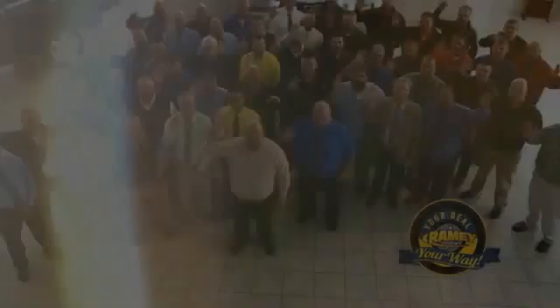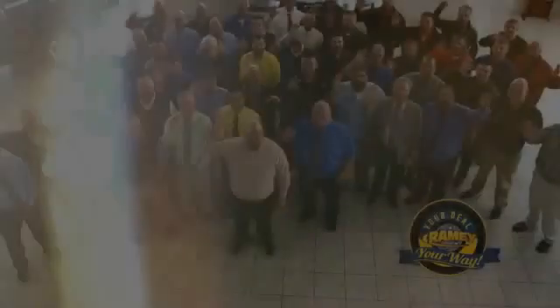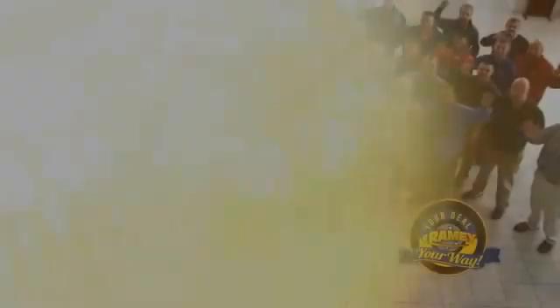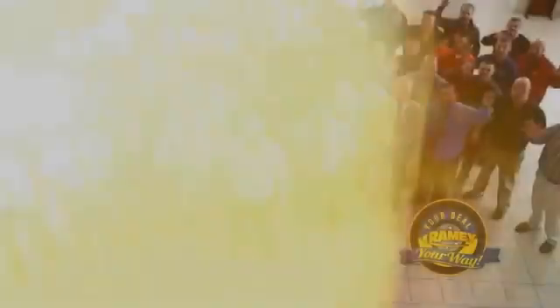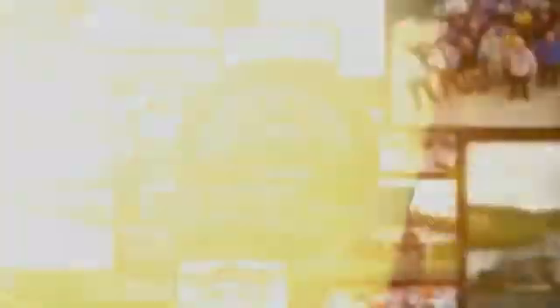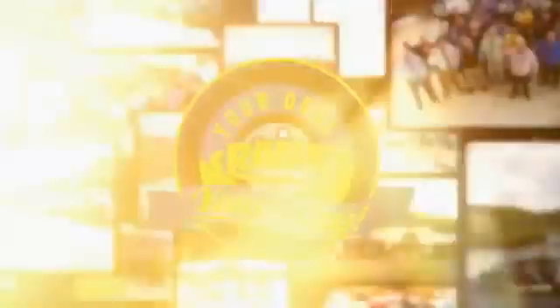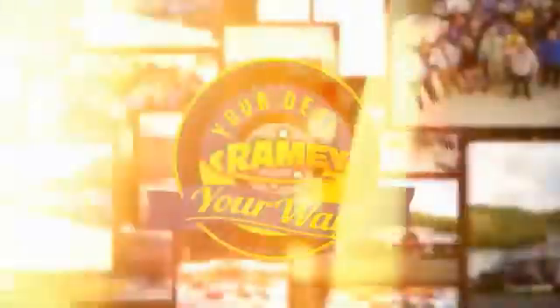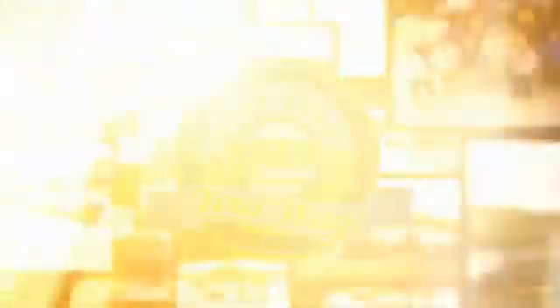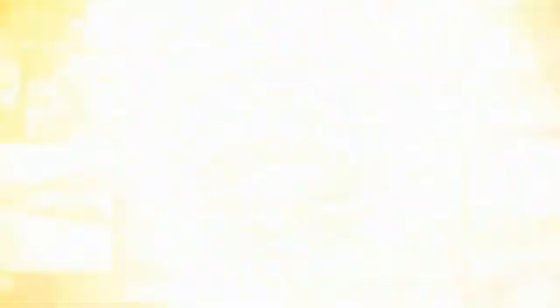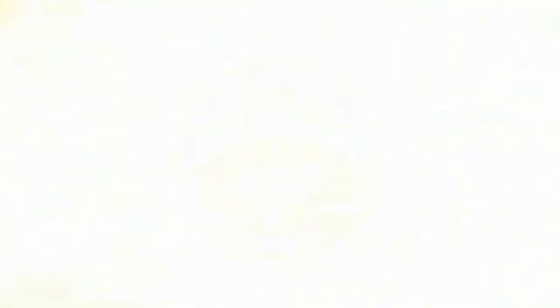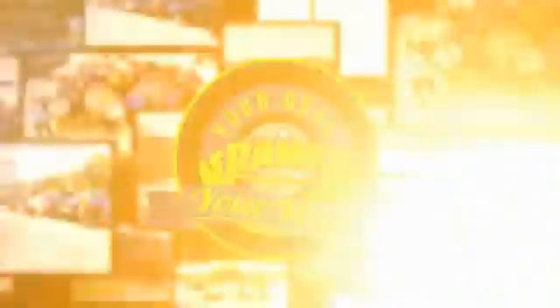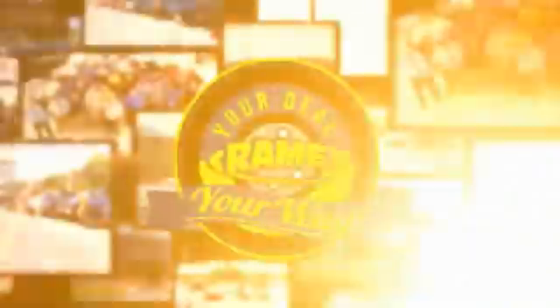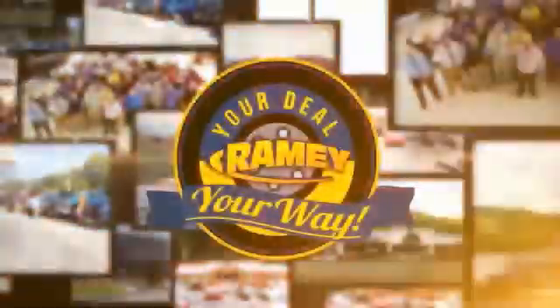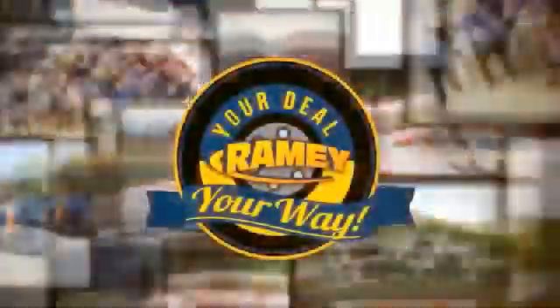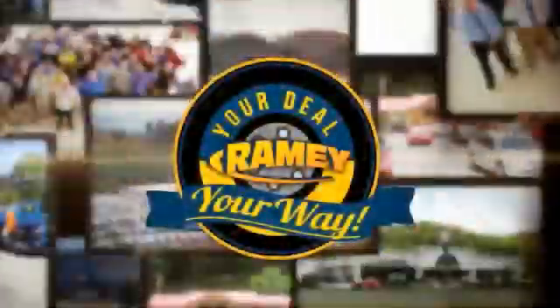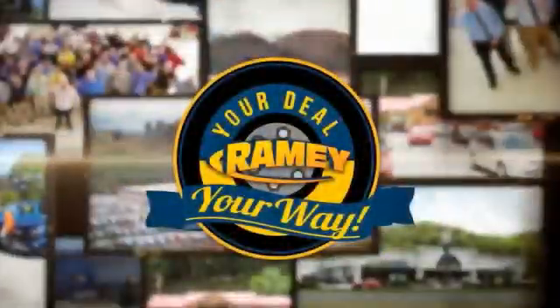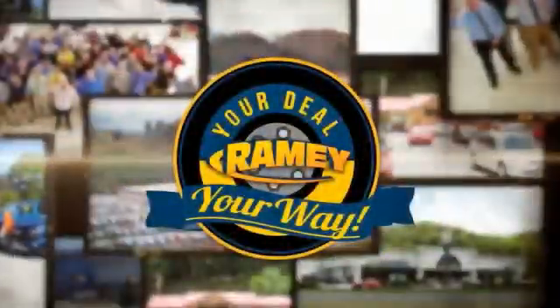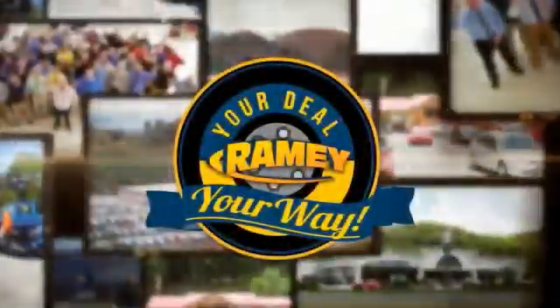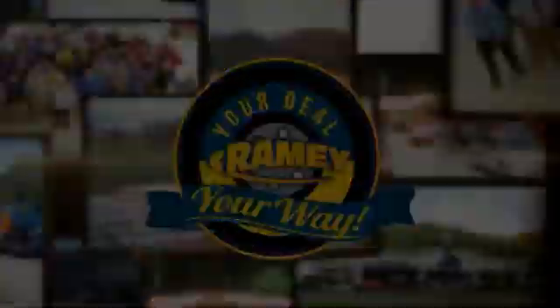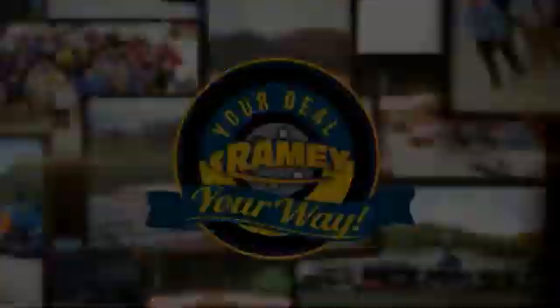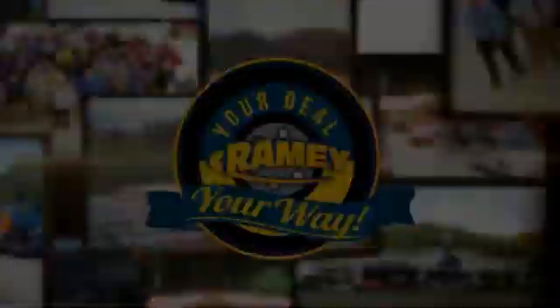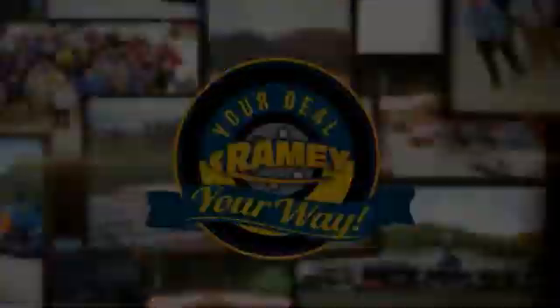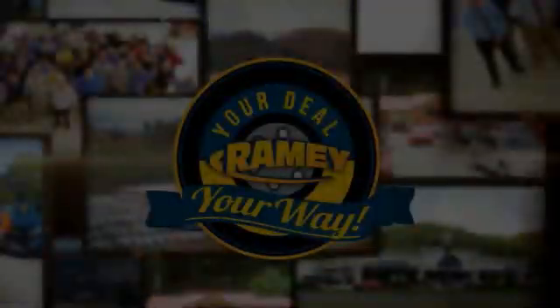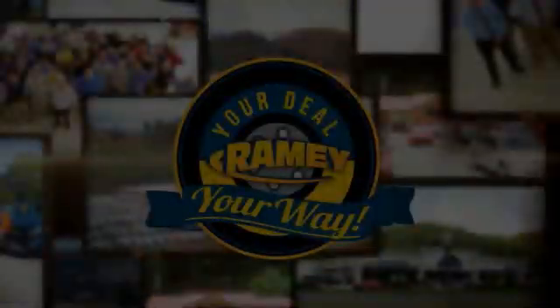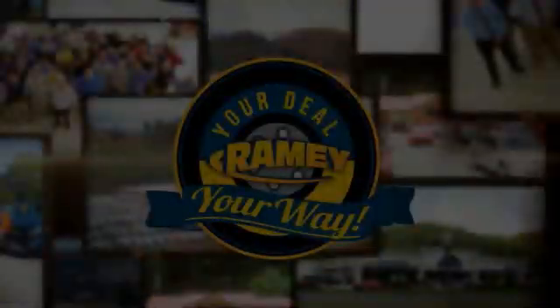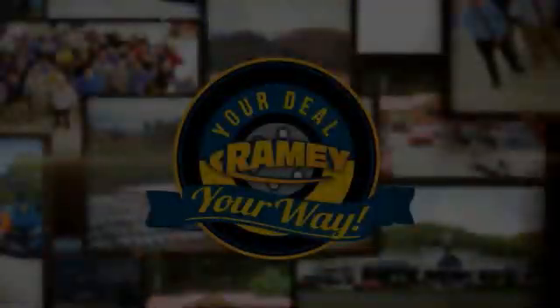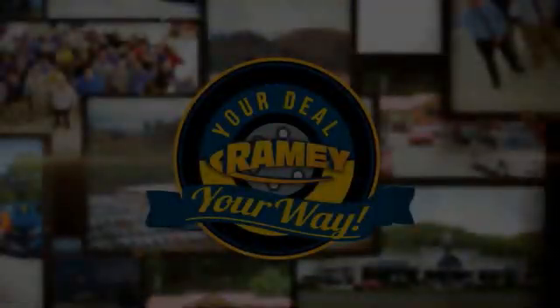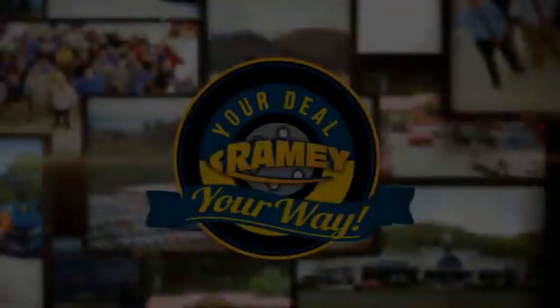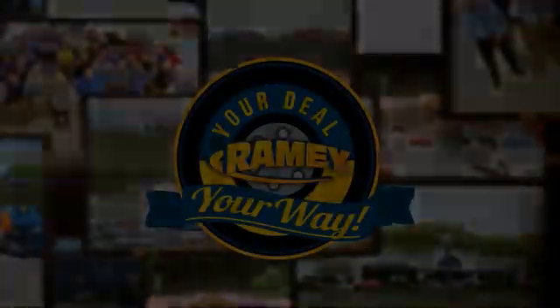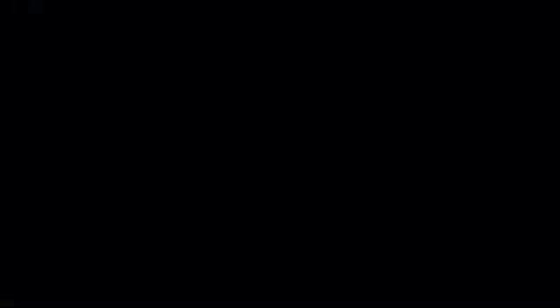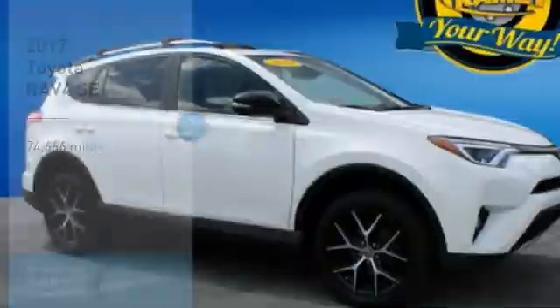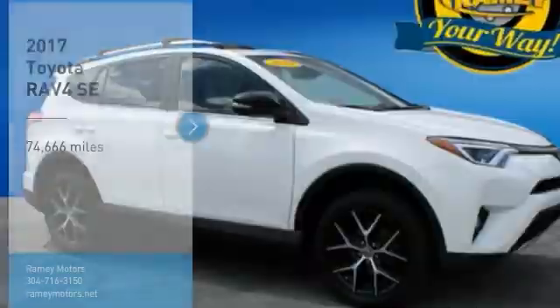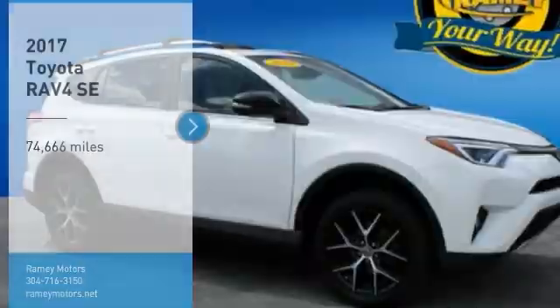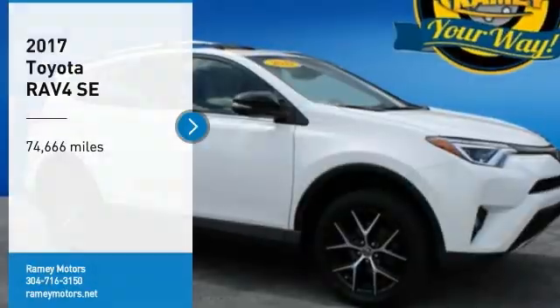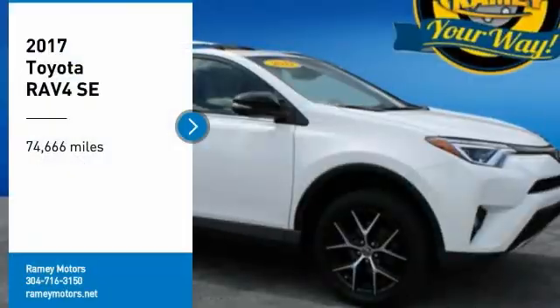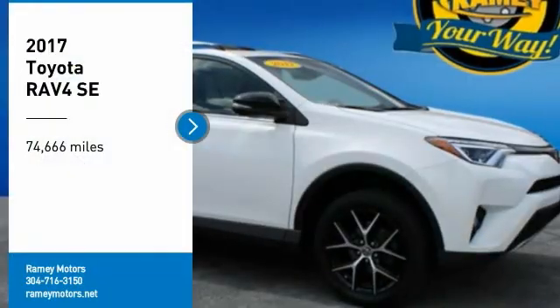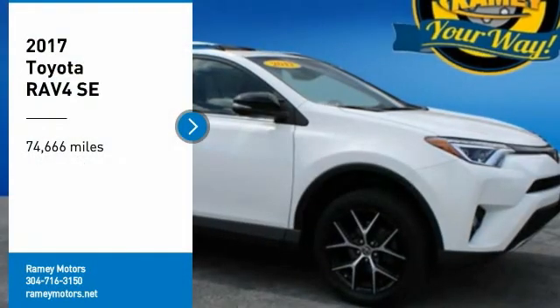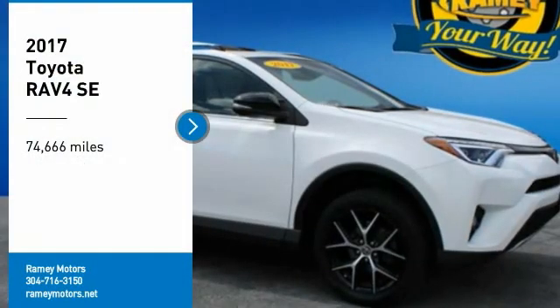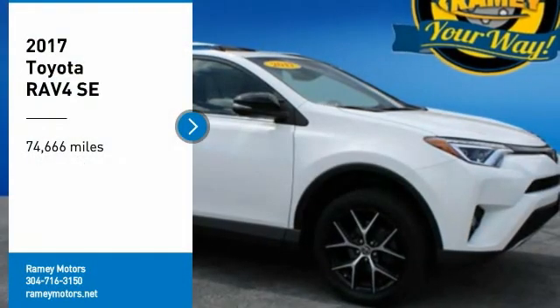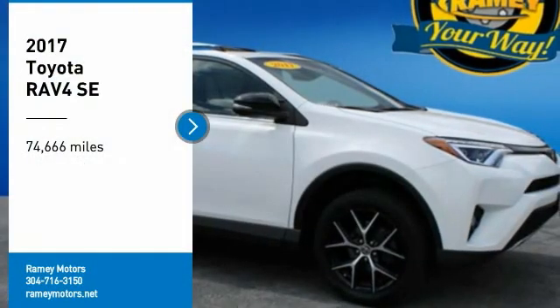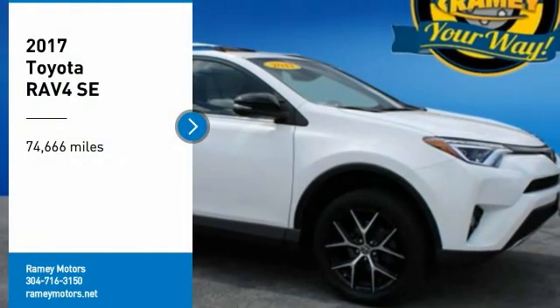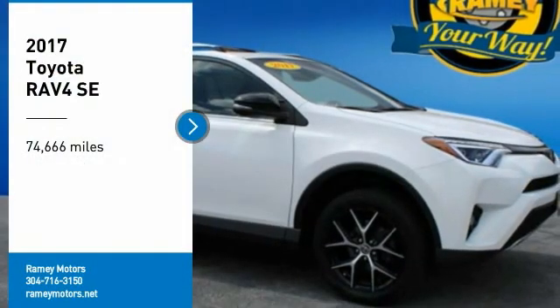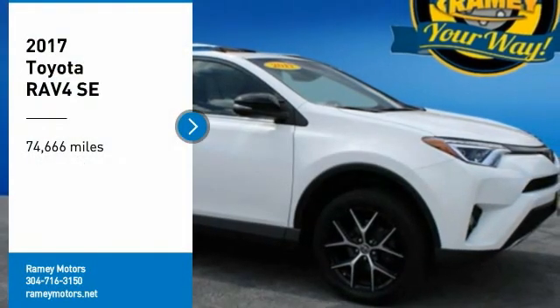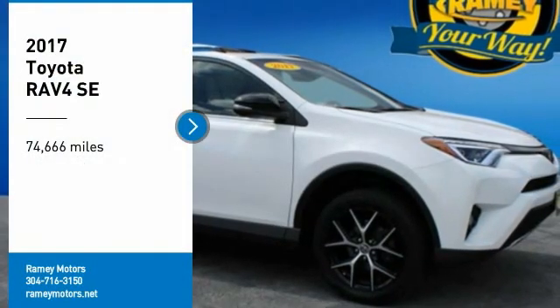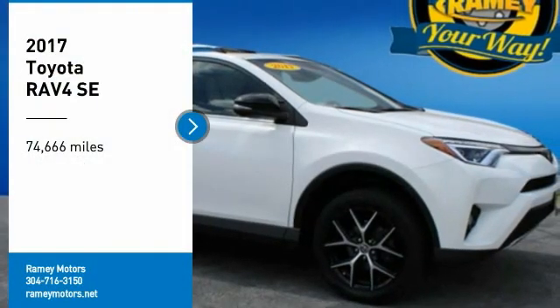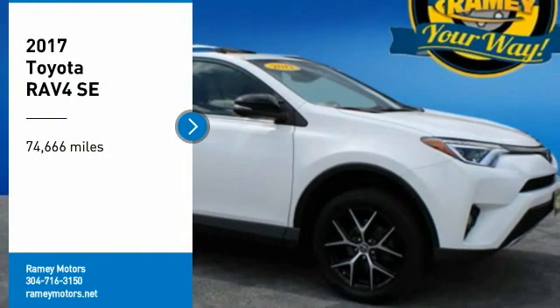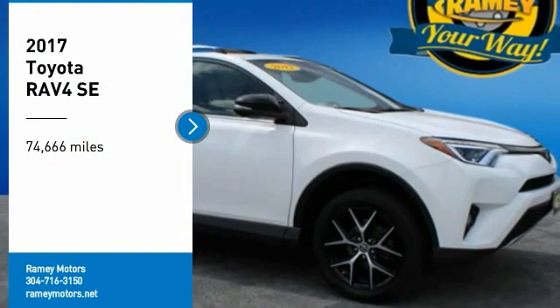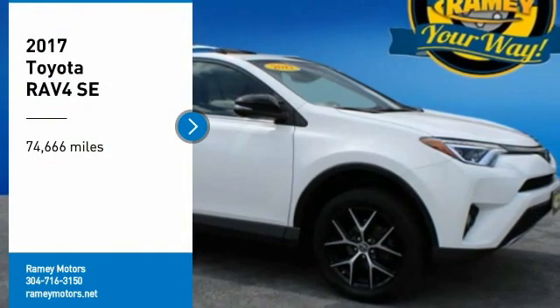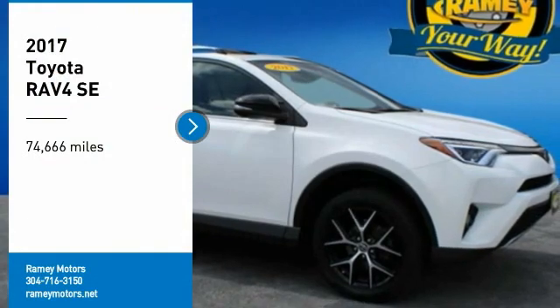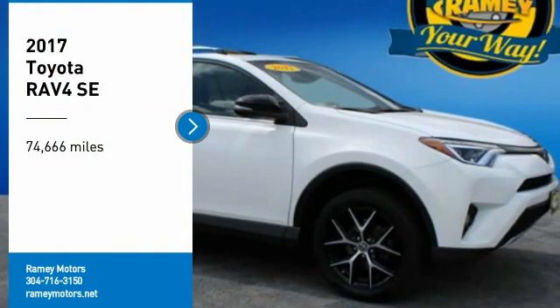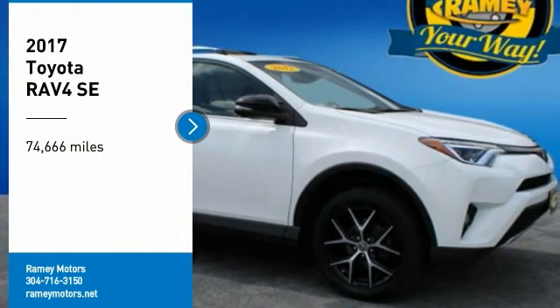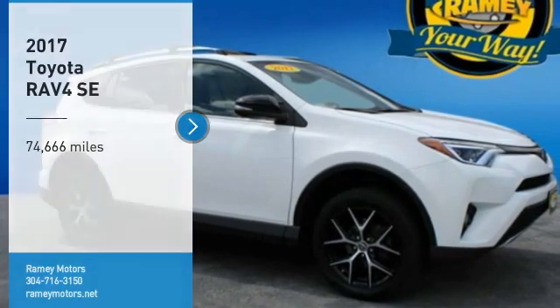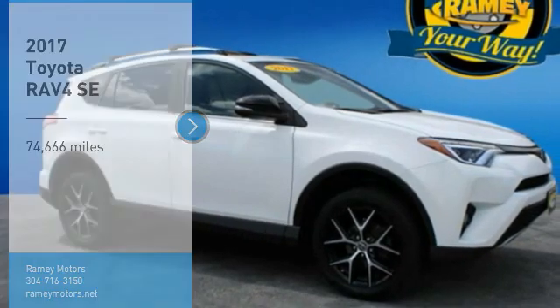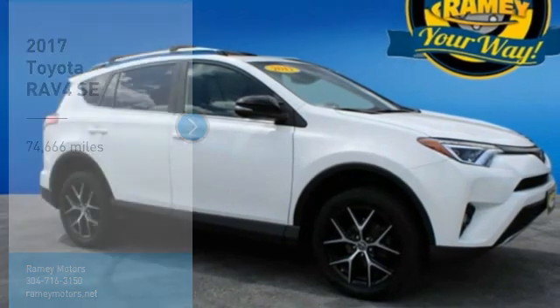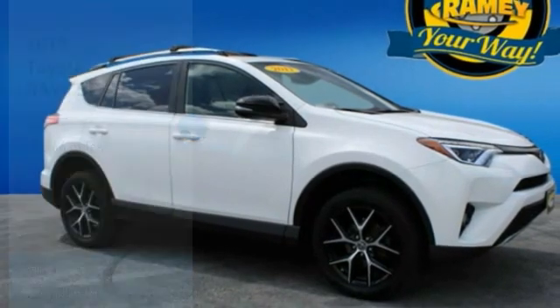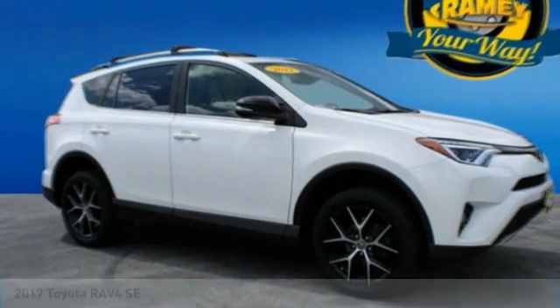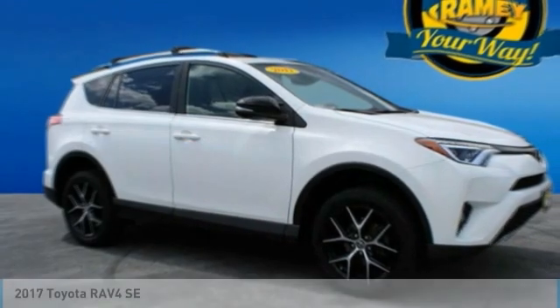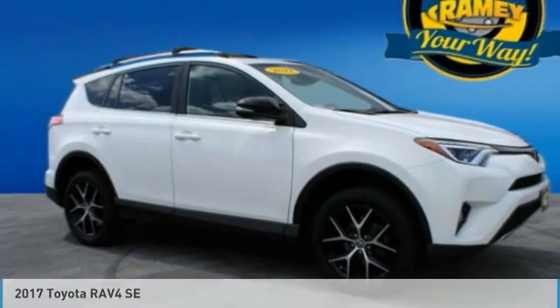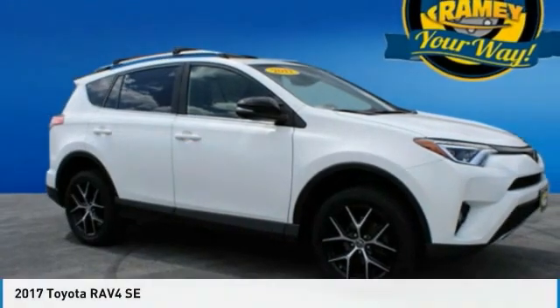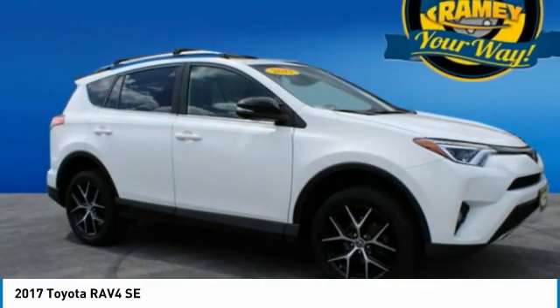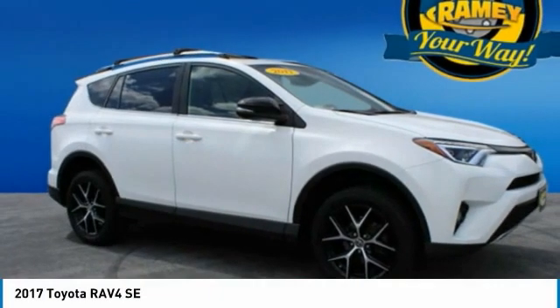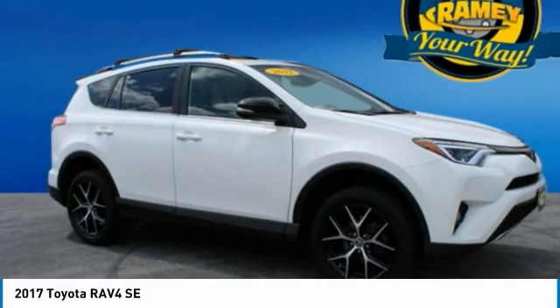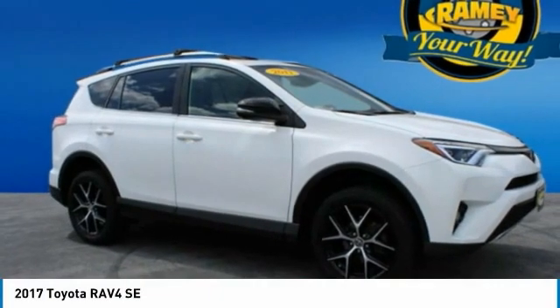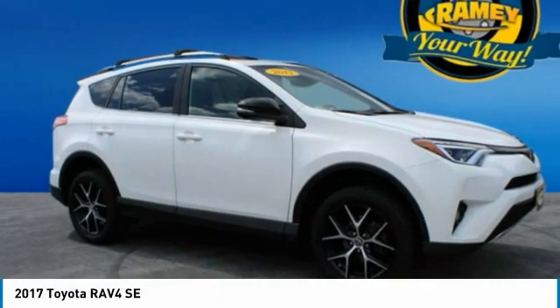Ramey — it's your deal, your way. Come test drive the 2017 RAV4.